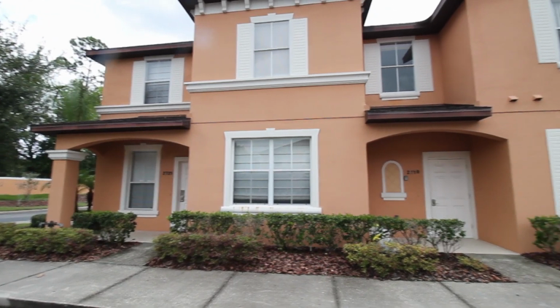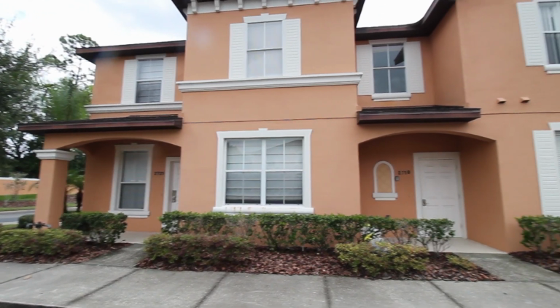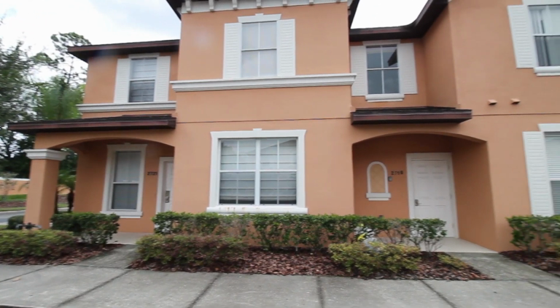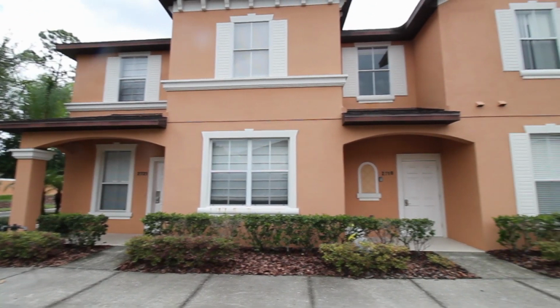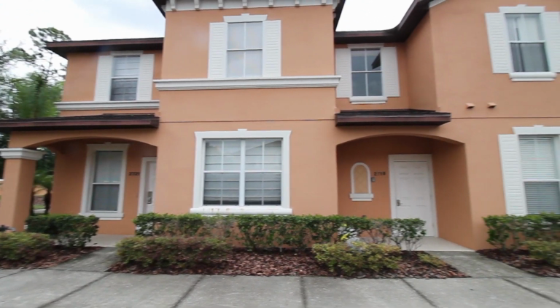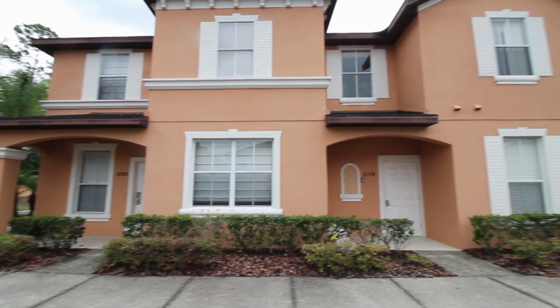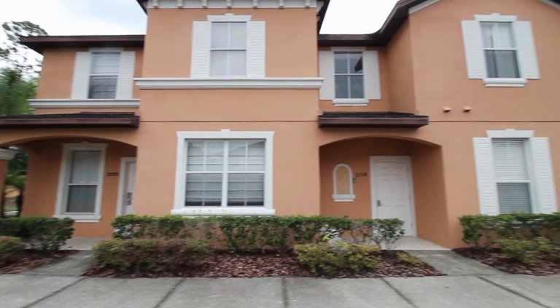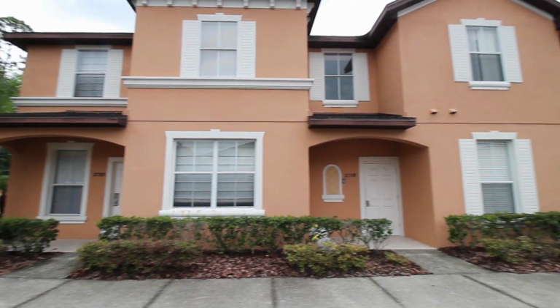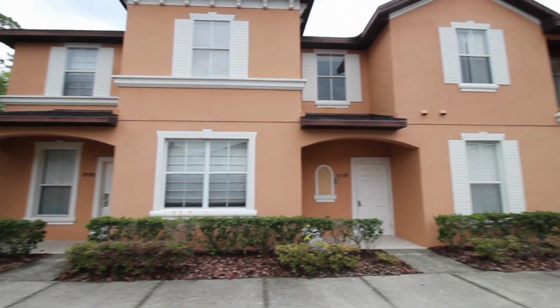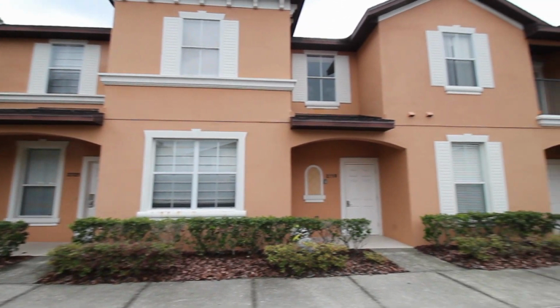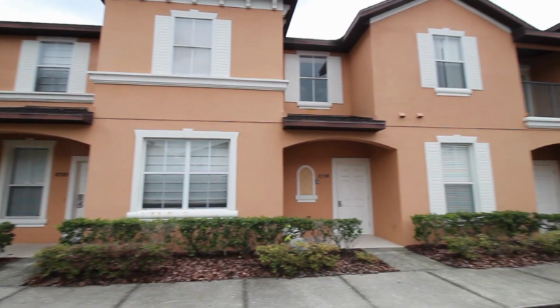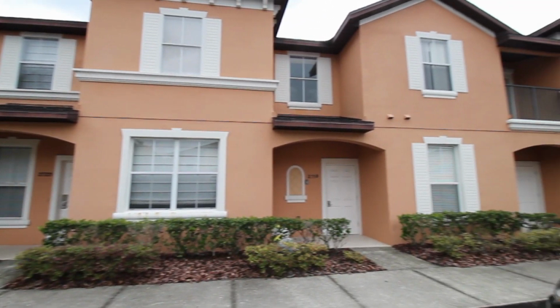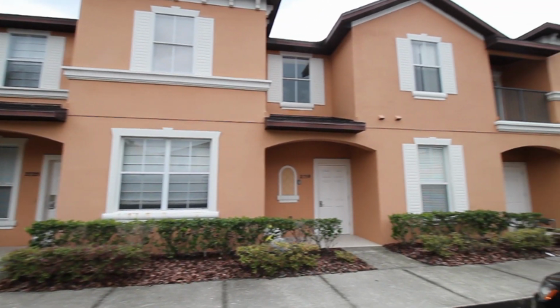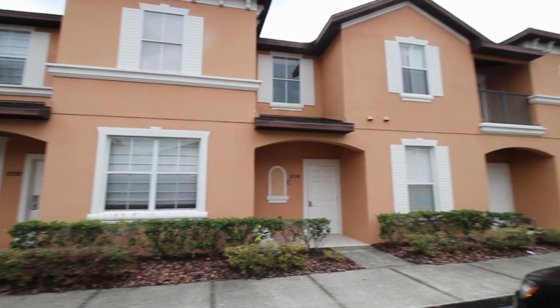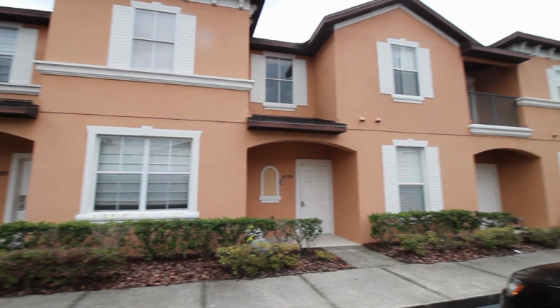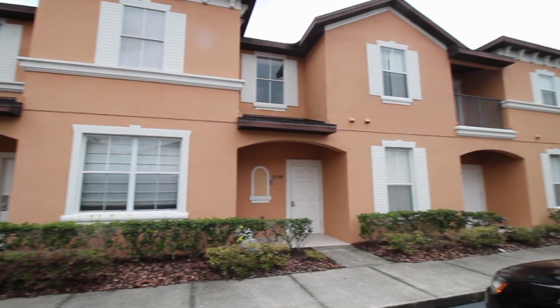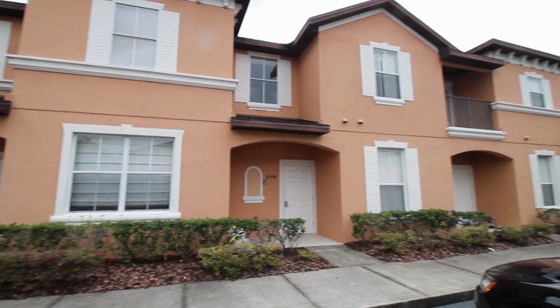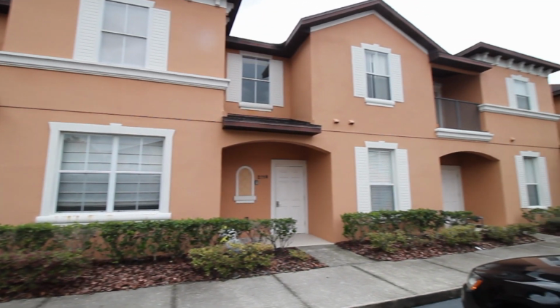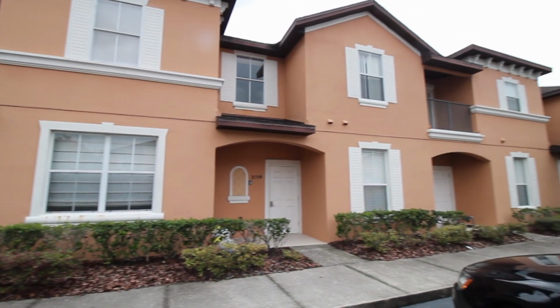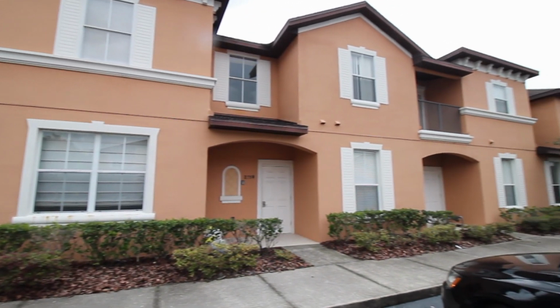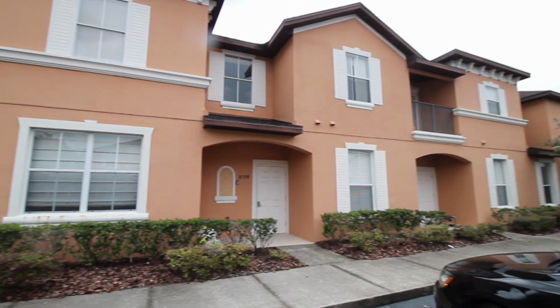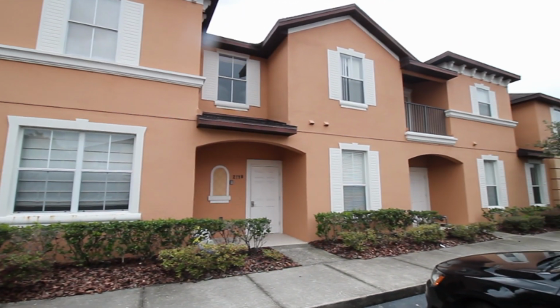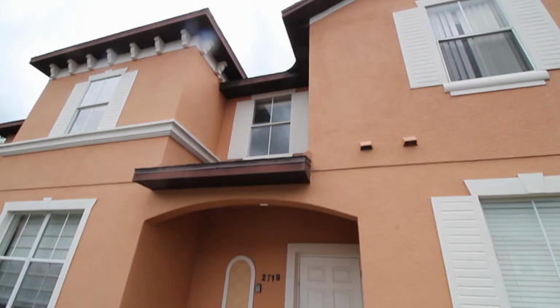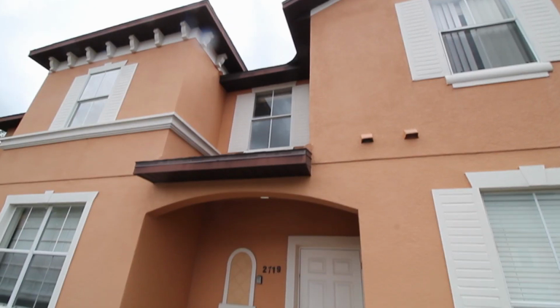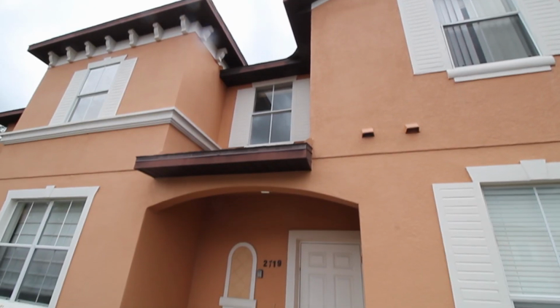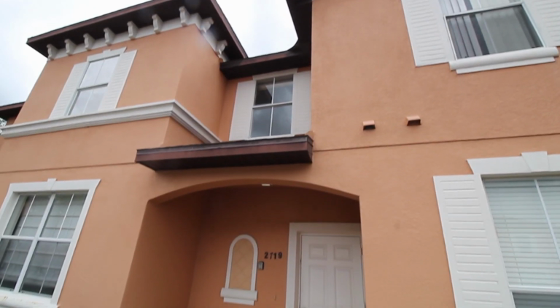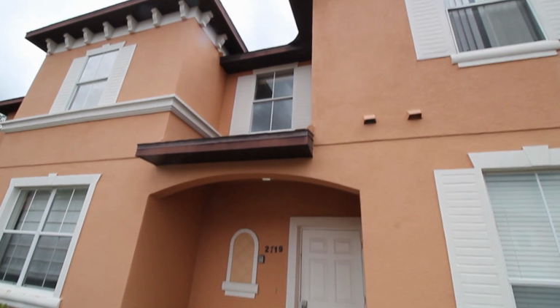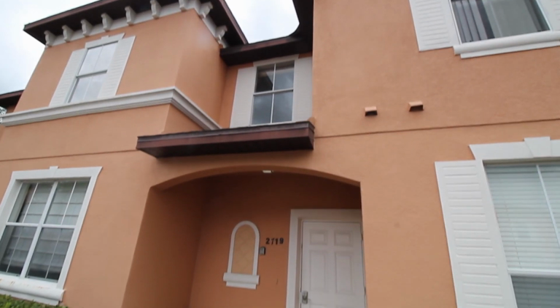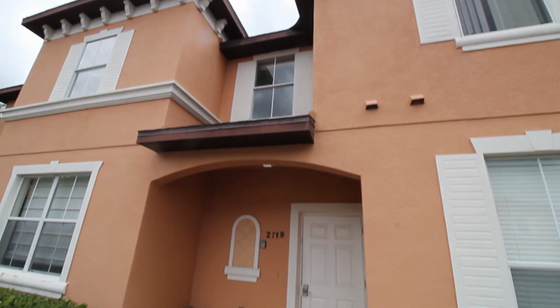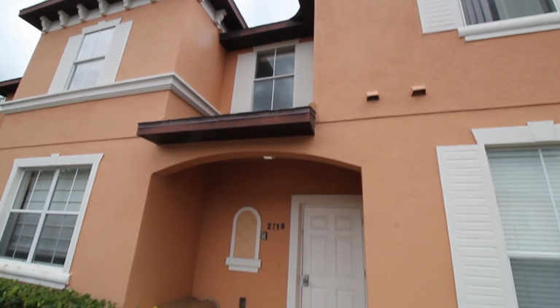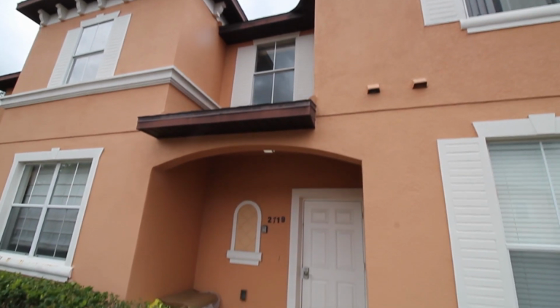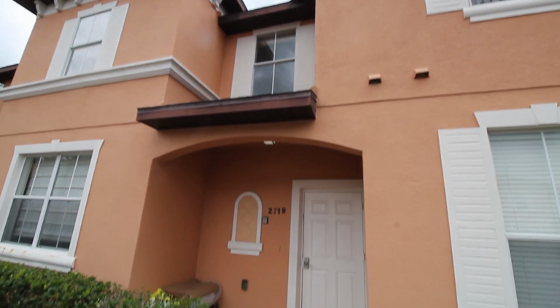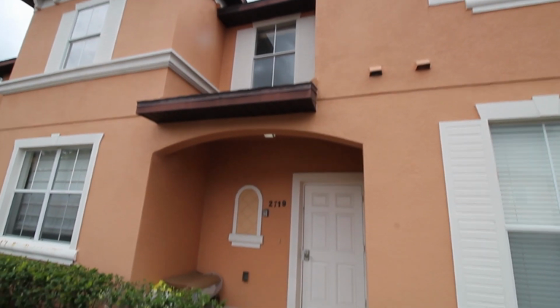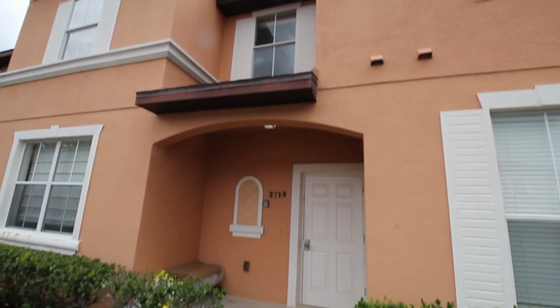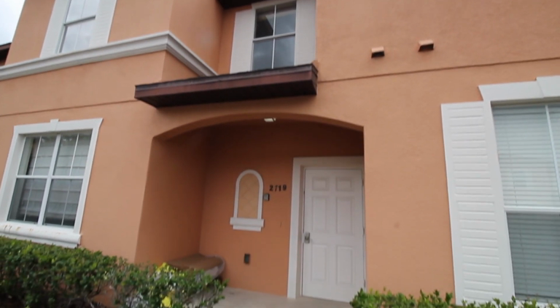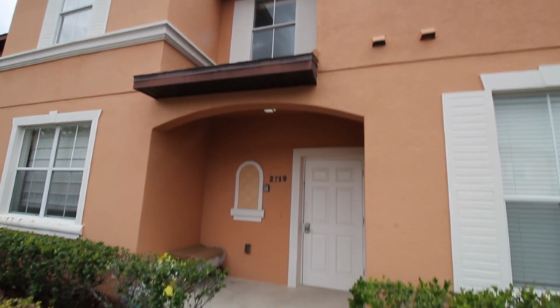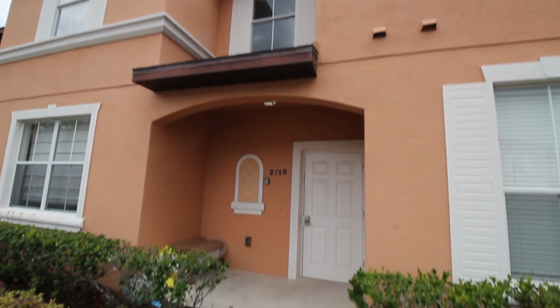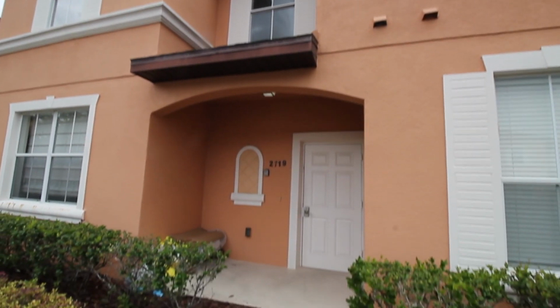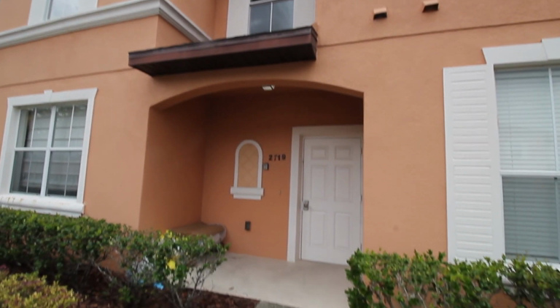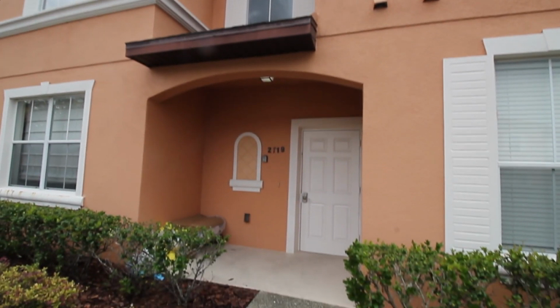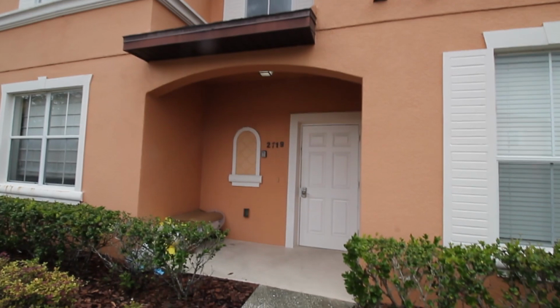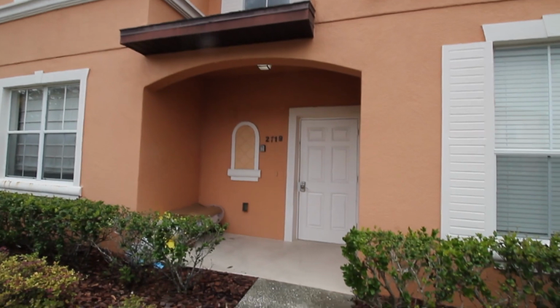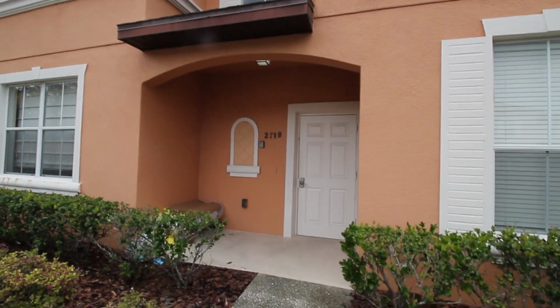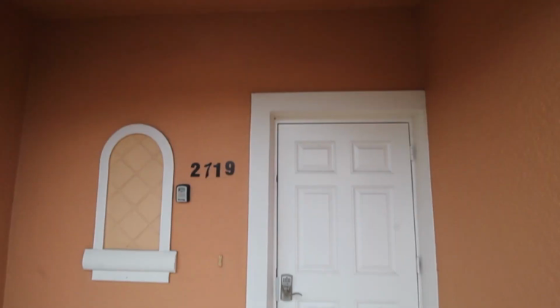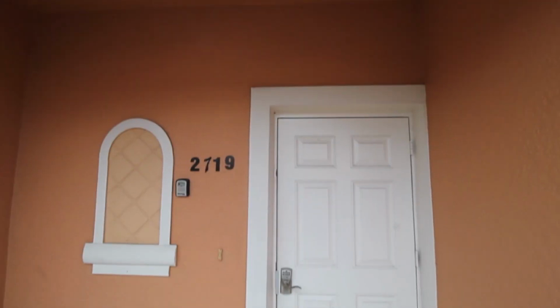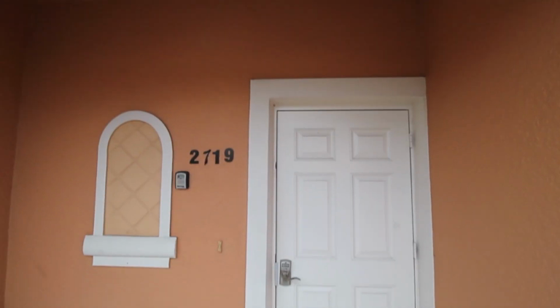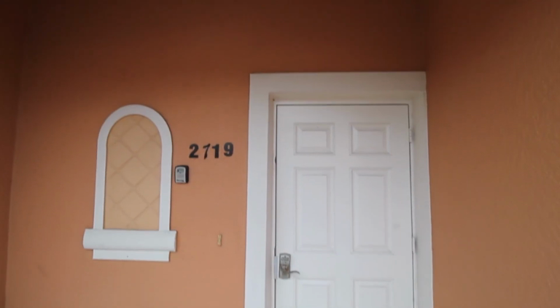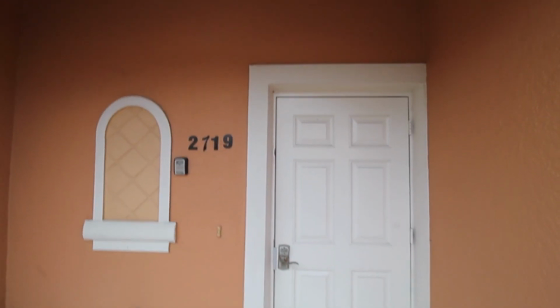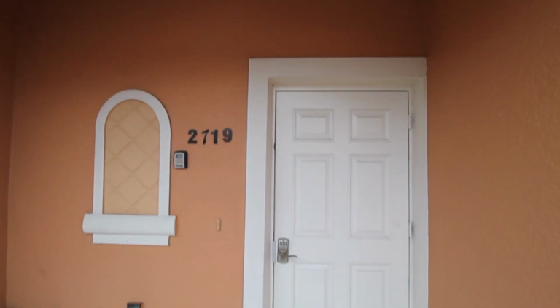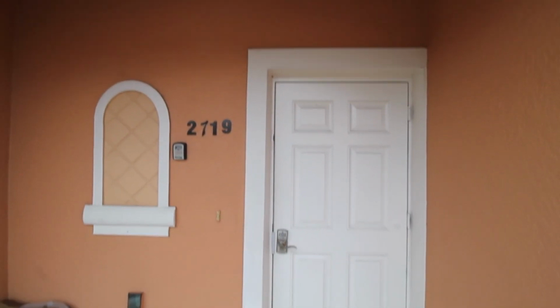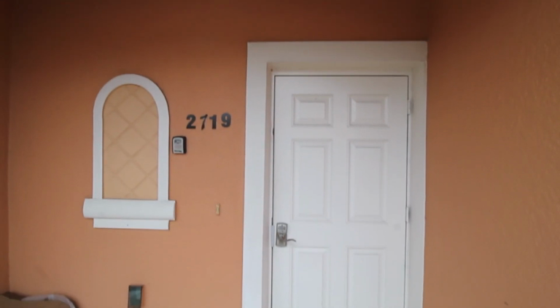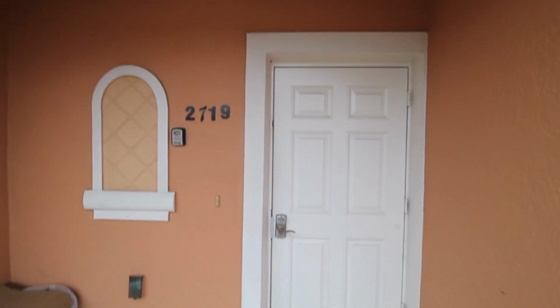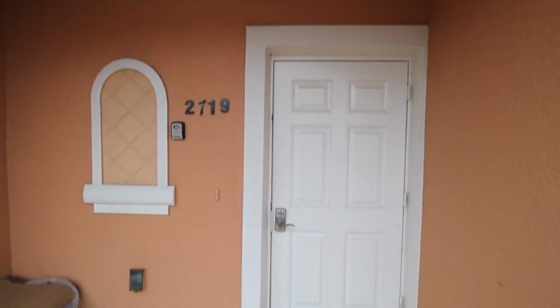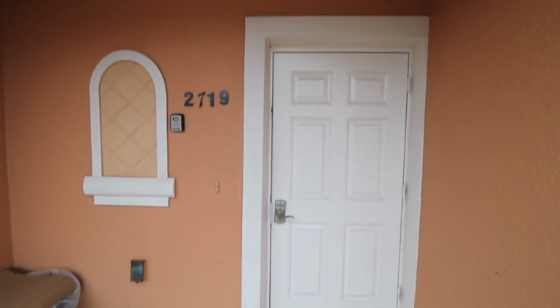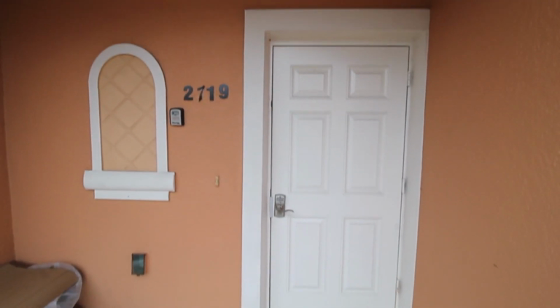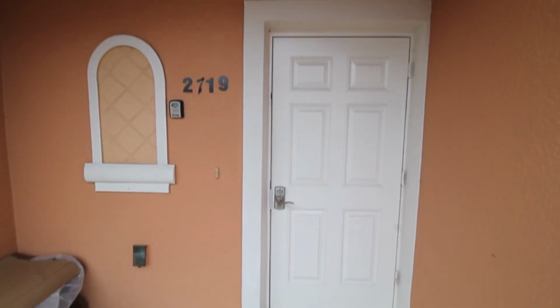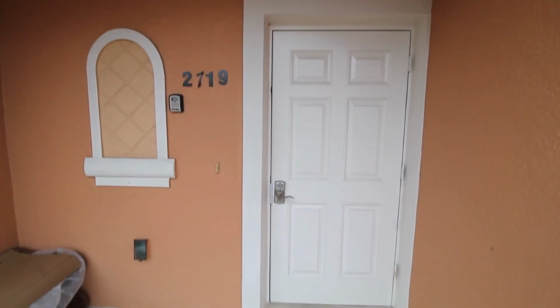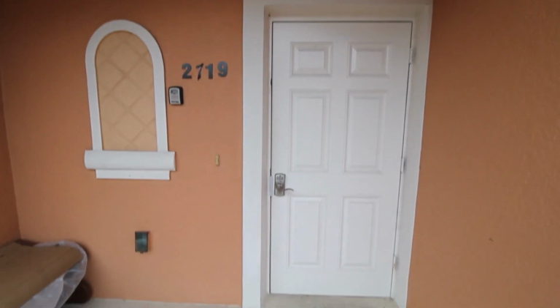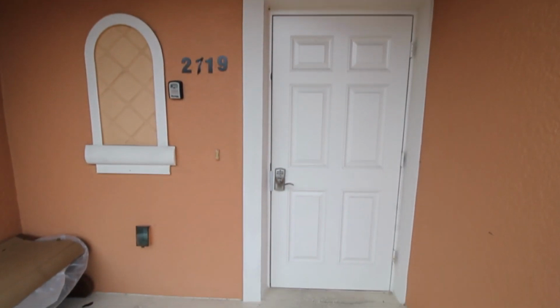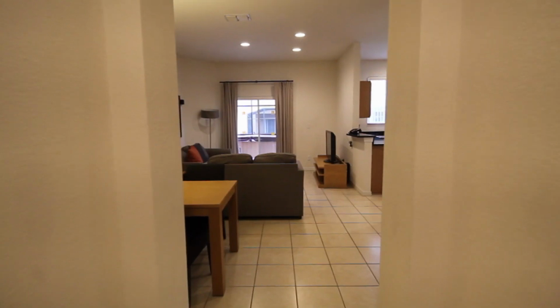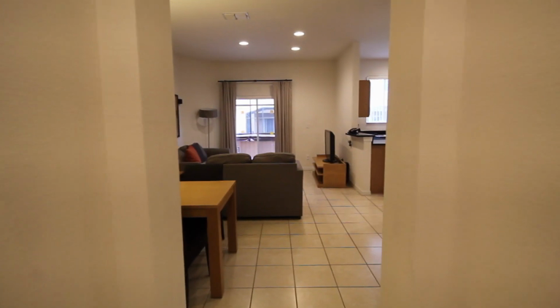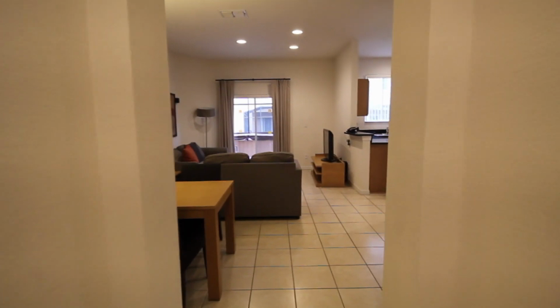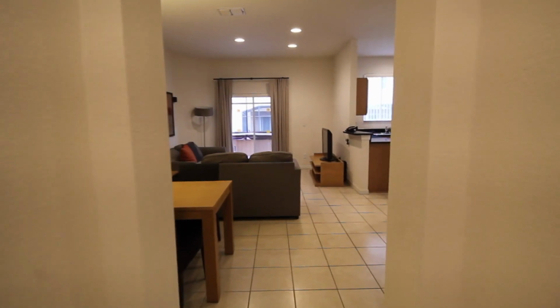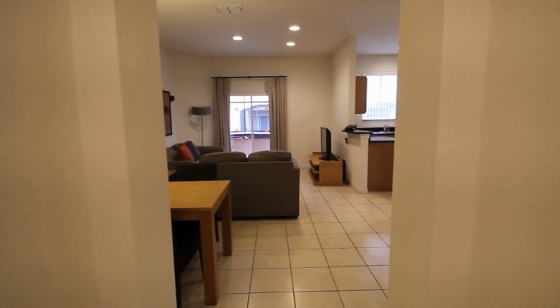Welcome to Regalooks. Today we'll be taking a tour of 2719 Camaro Drive. This home has four bedrooms and three bathrooms.